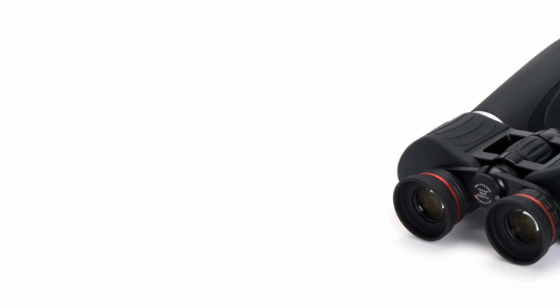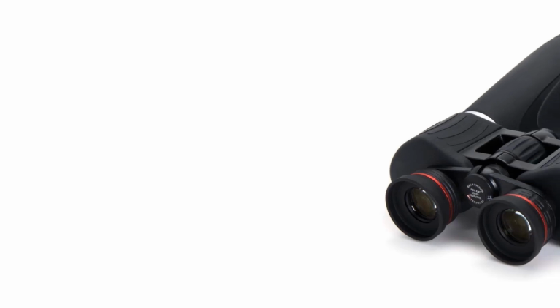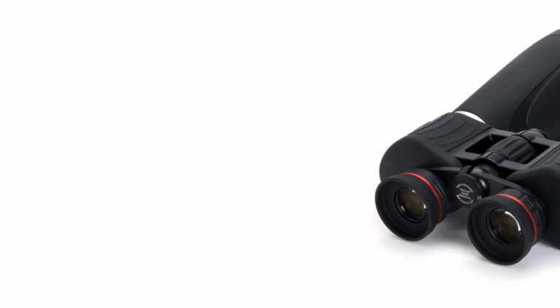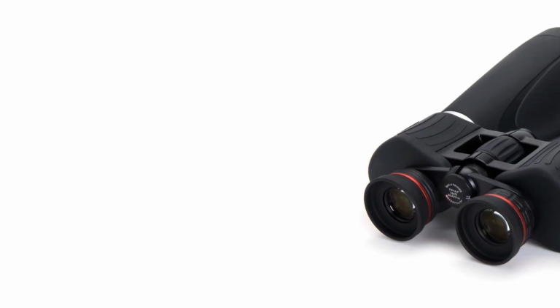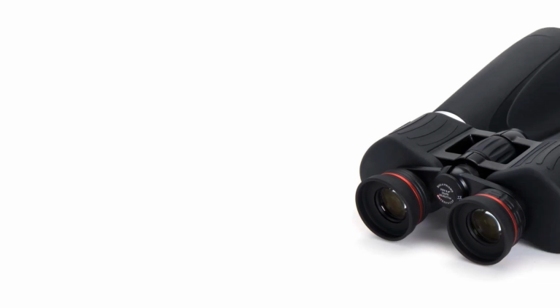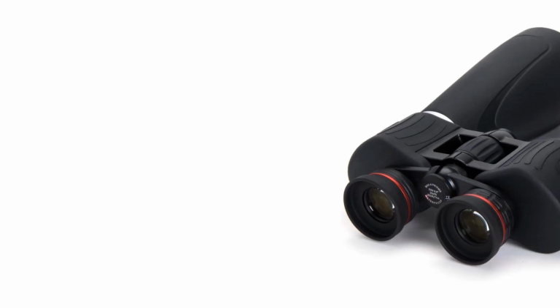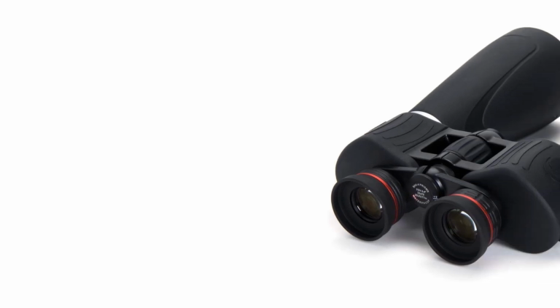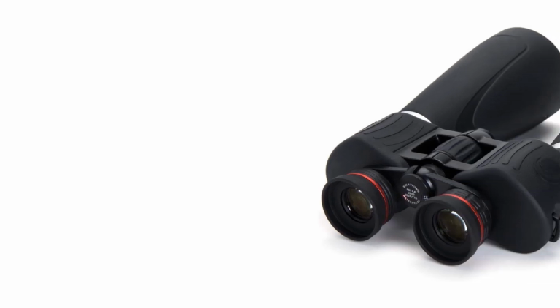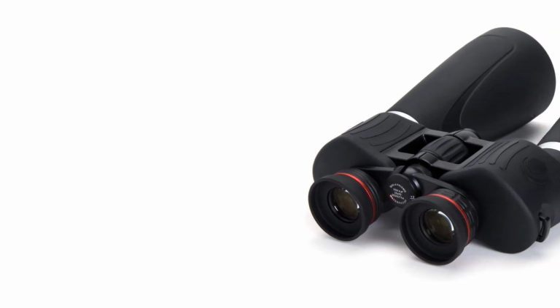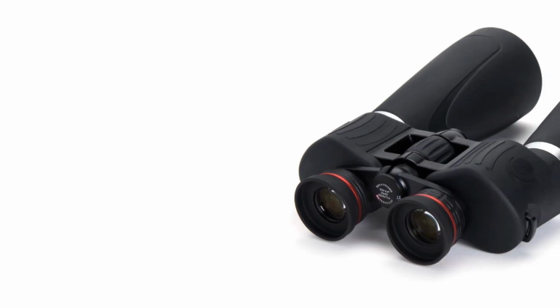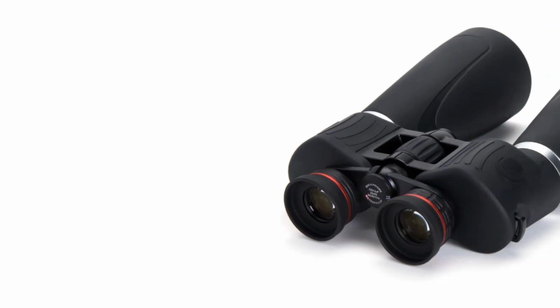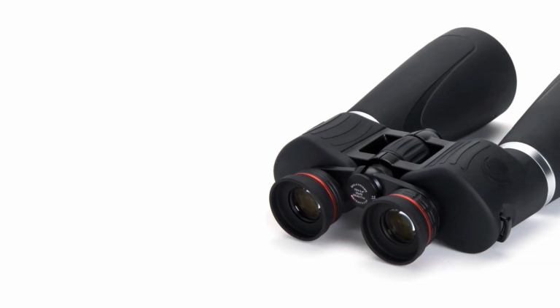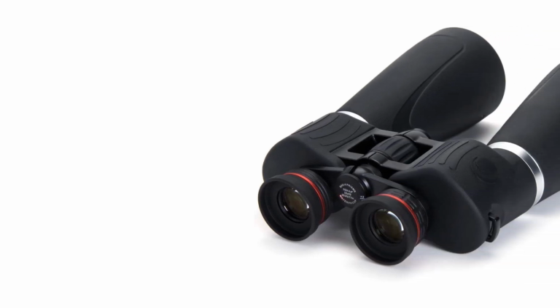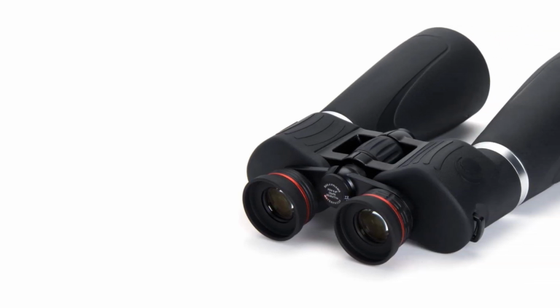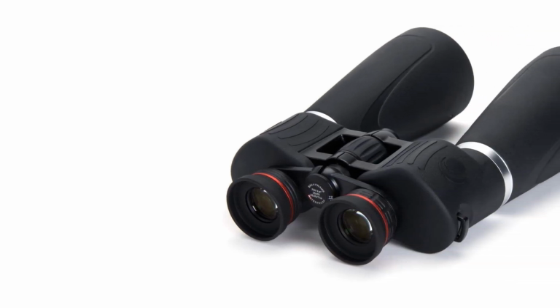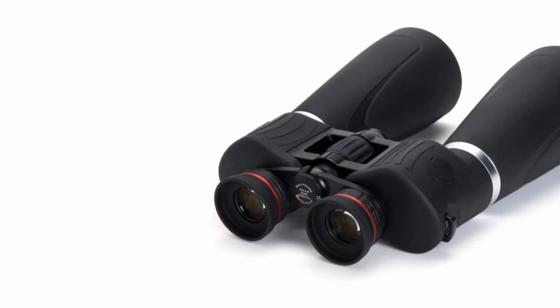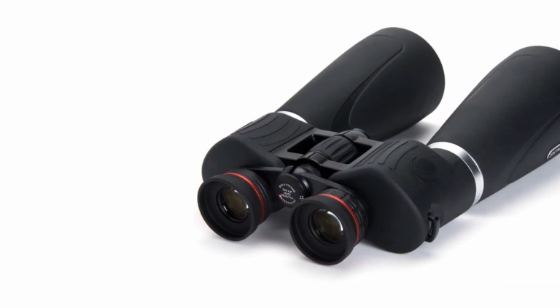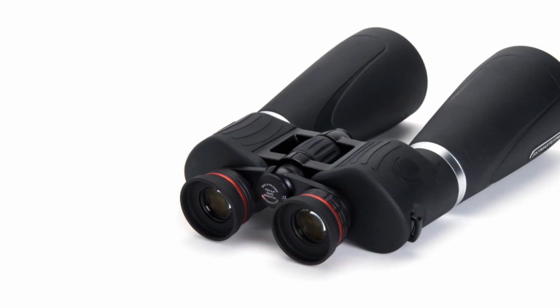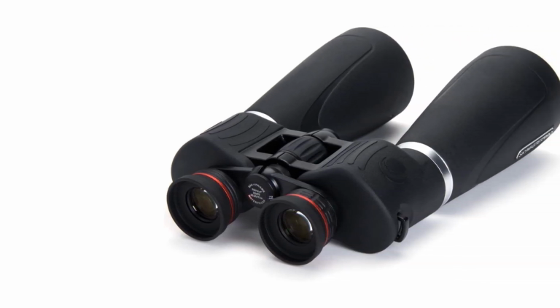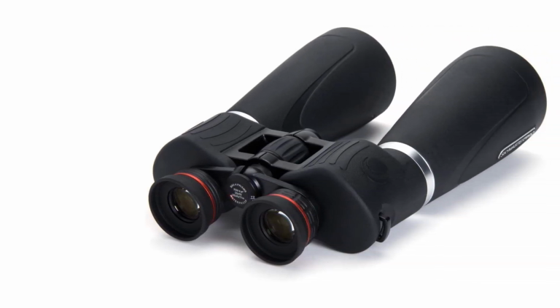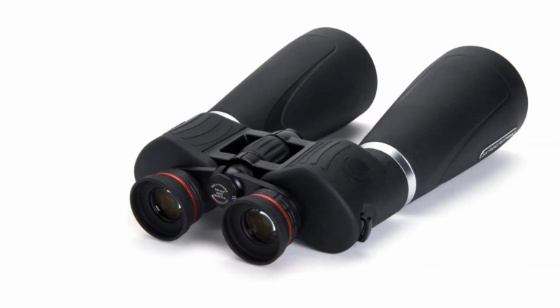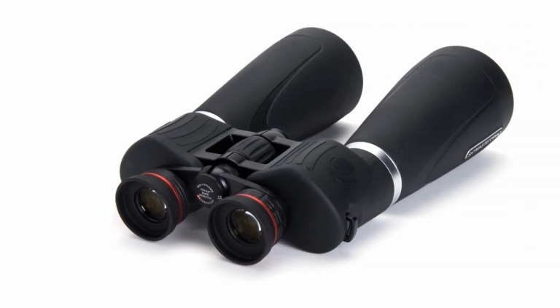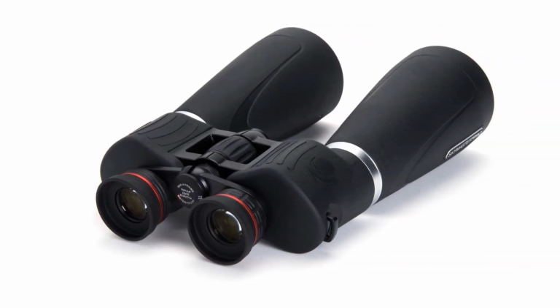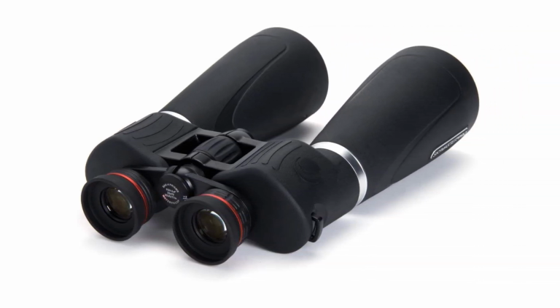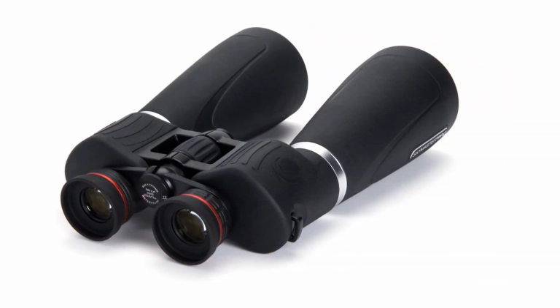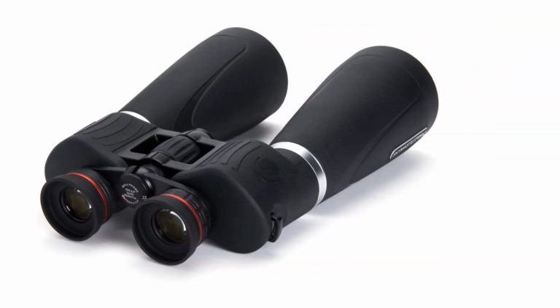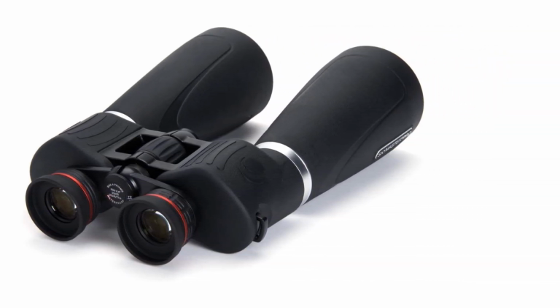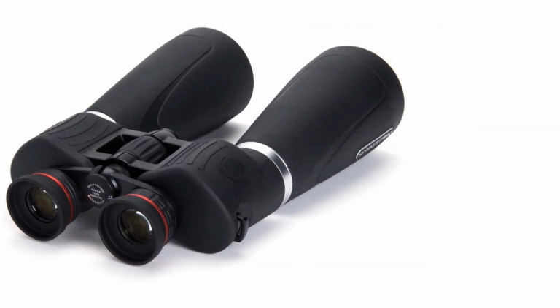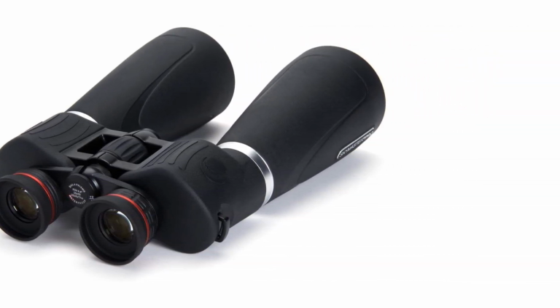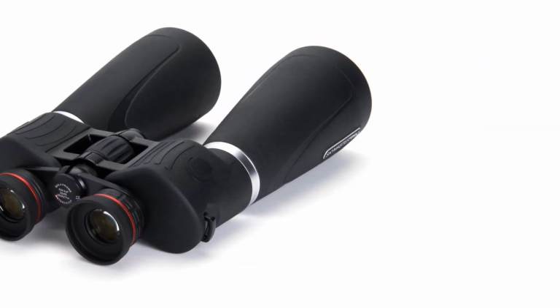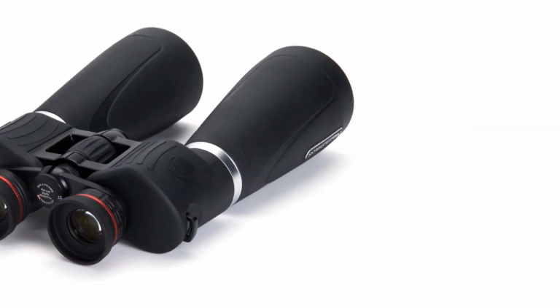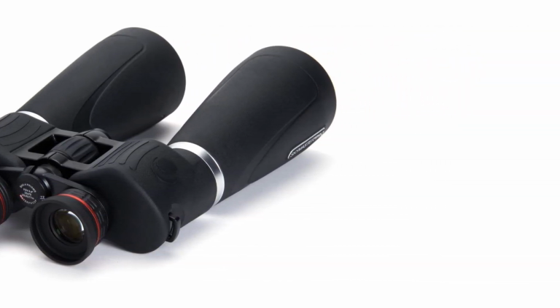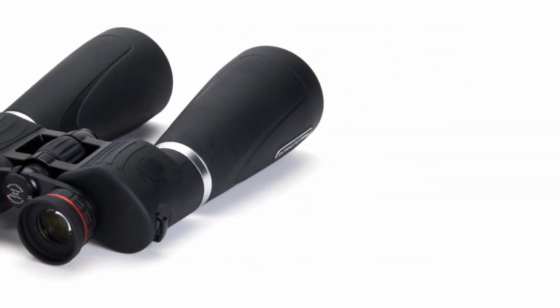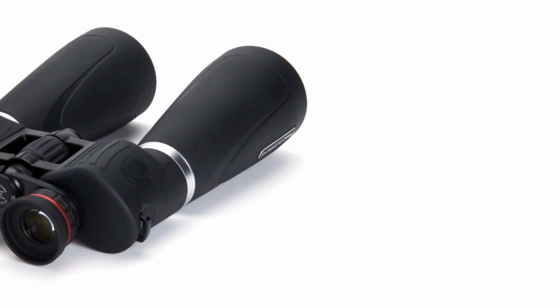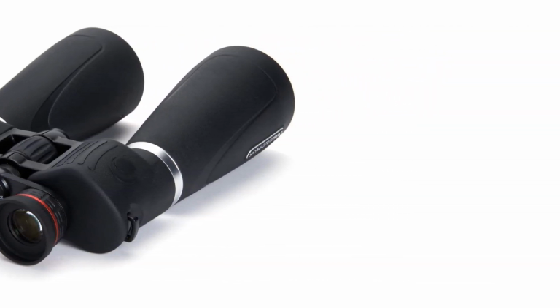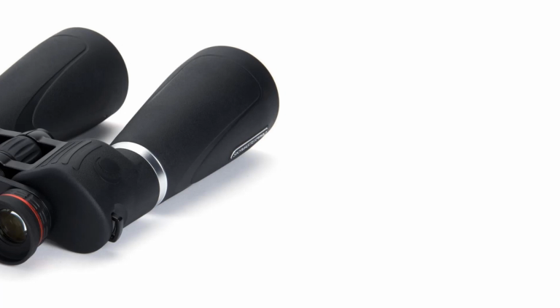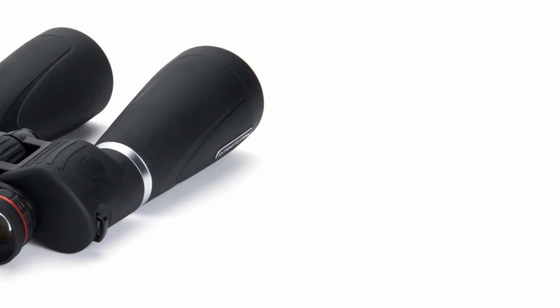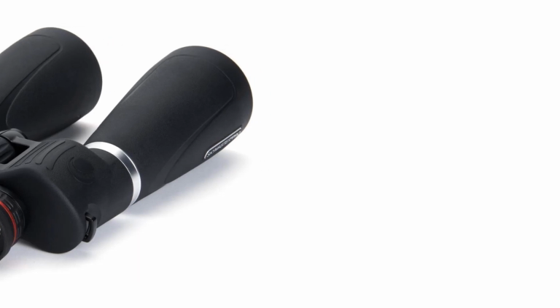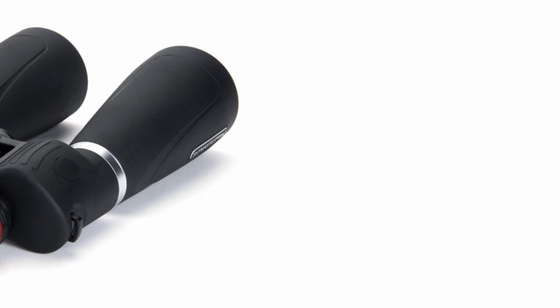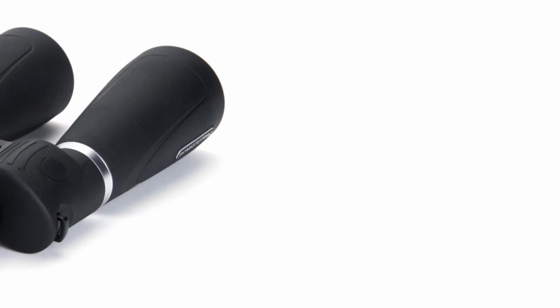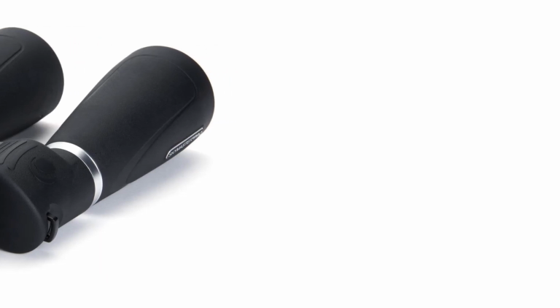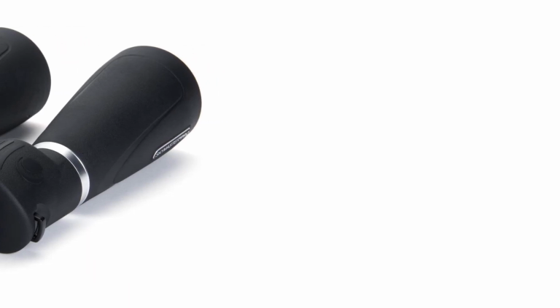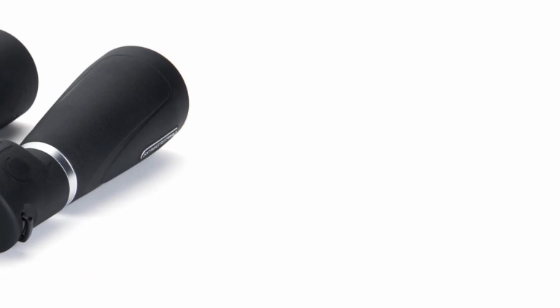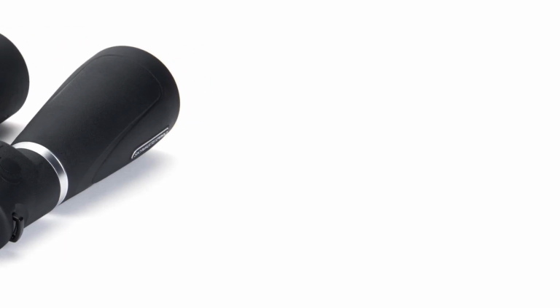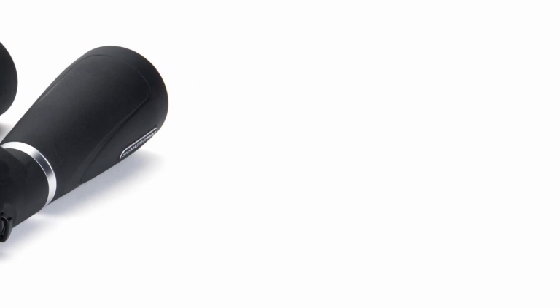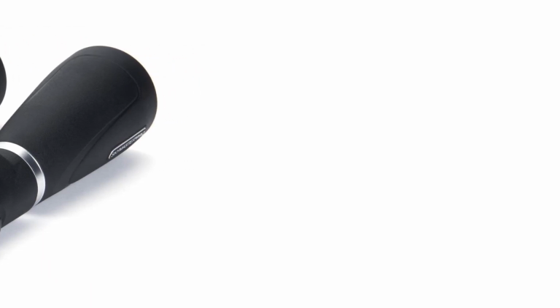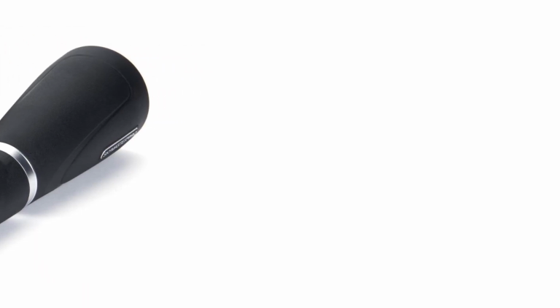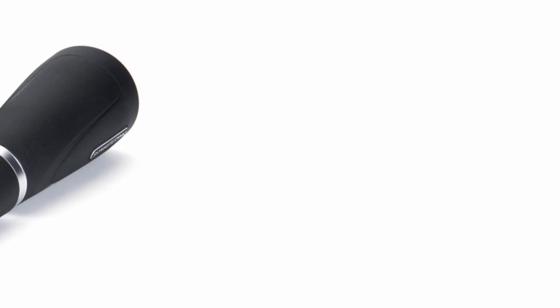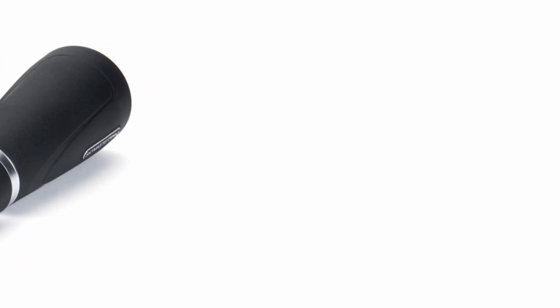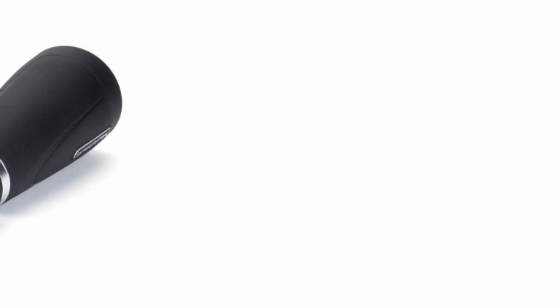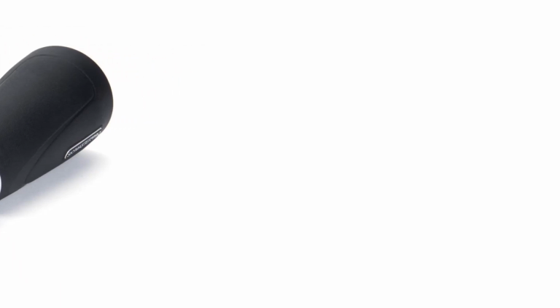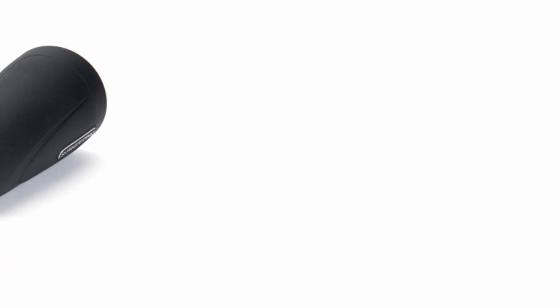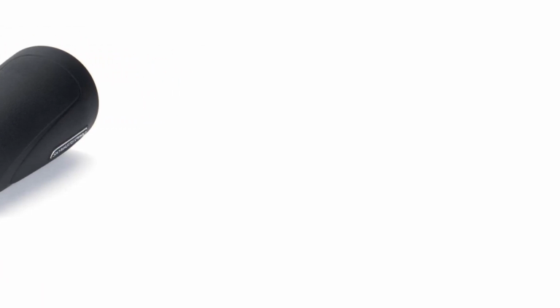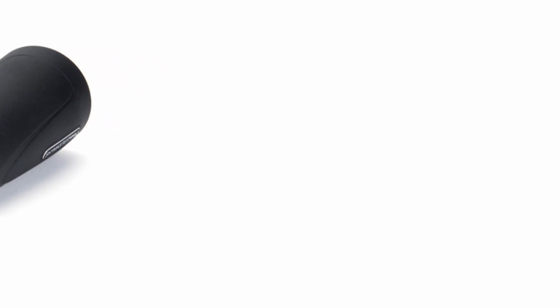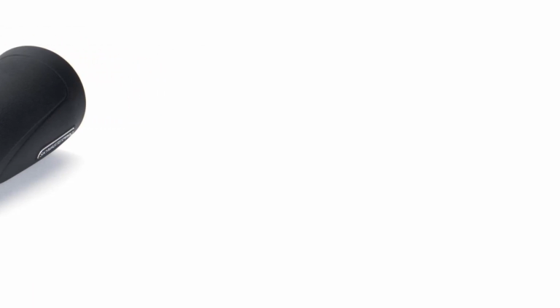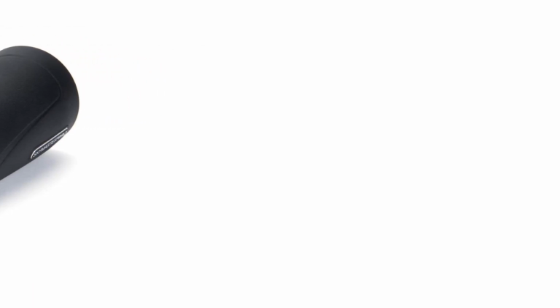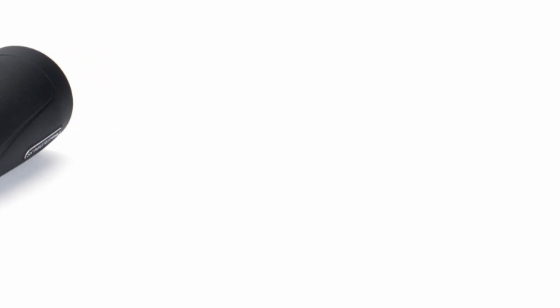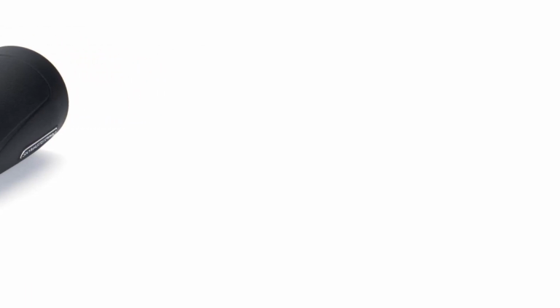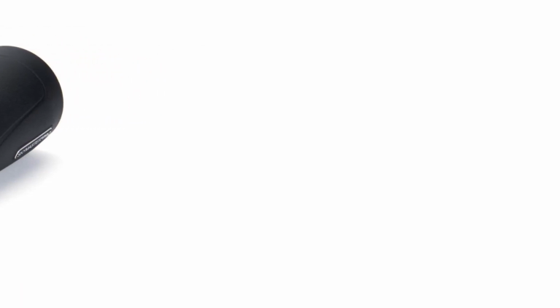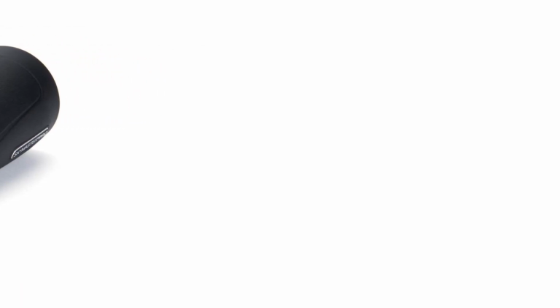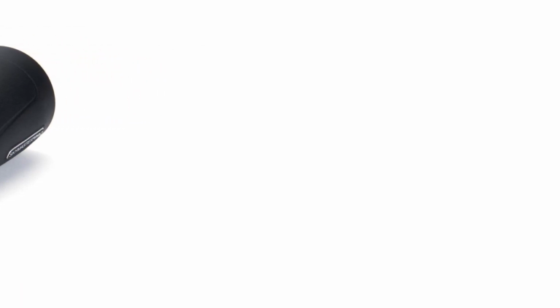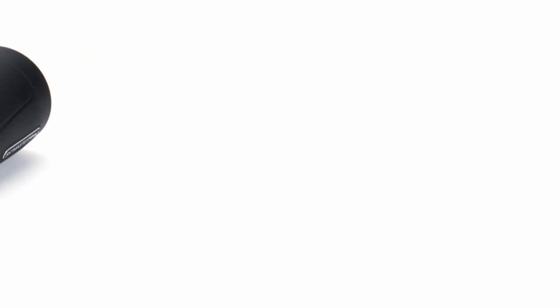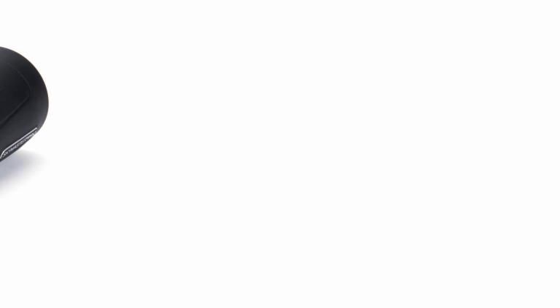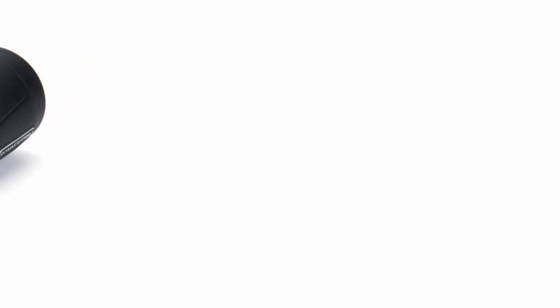Additionally, the purchase includes an unbeatable warranty and customer support from Celestron, a leading optics brand since 1960.